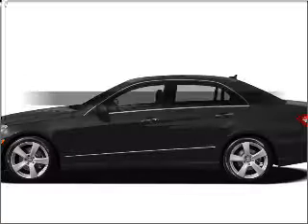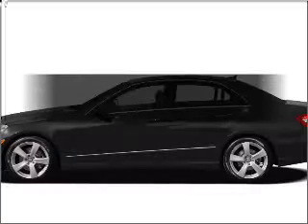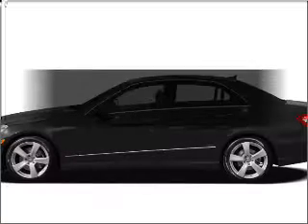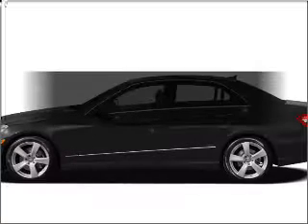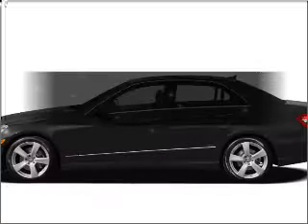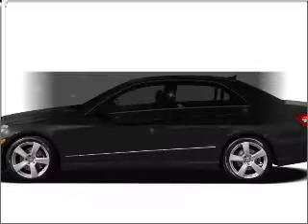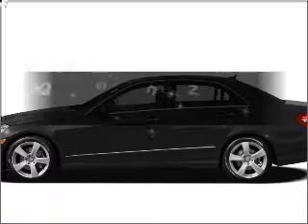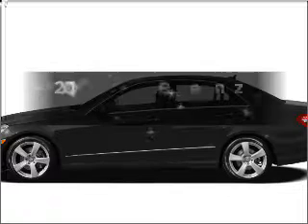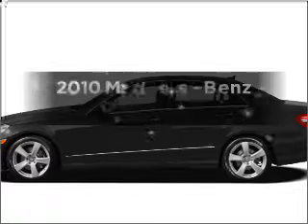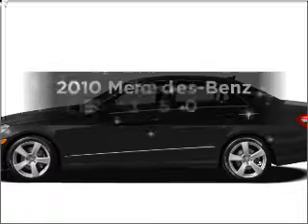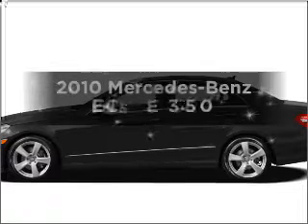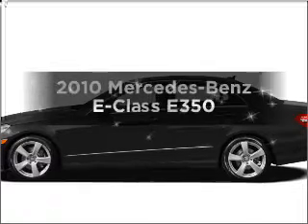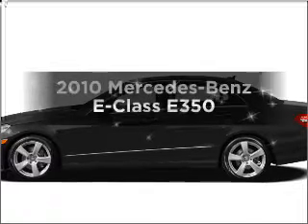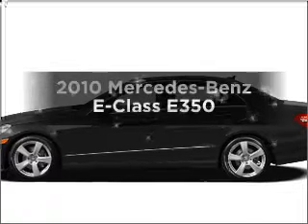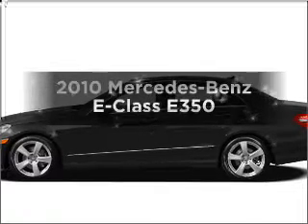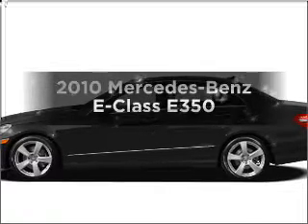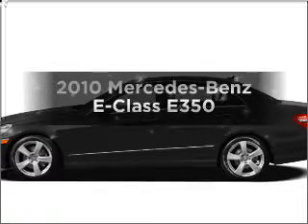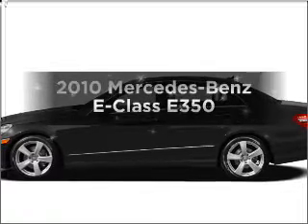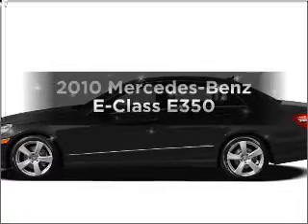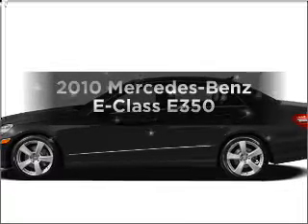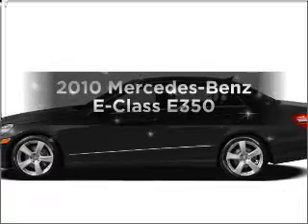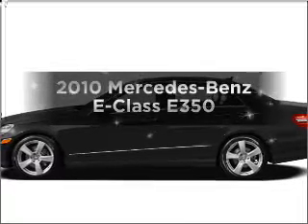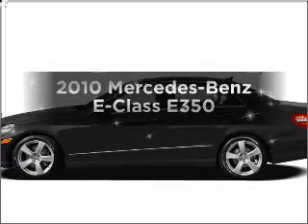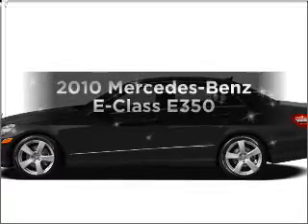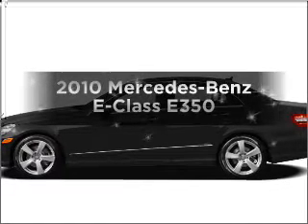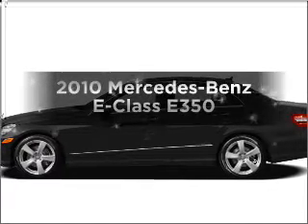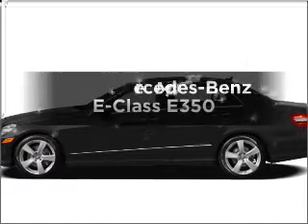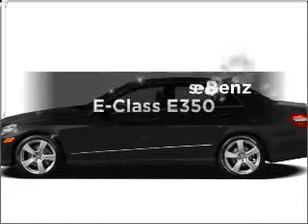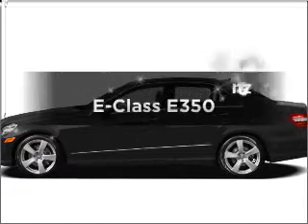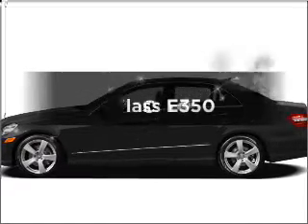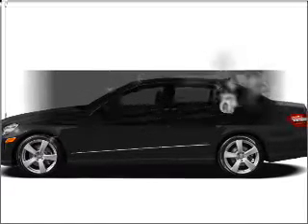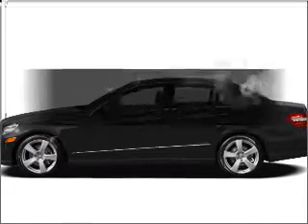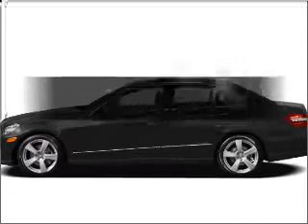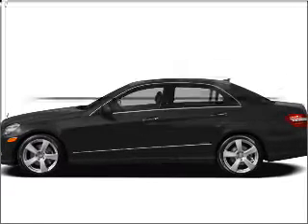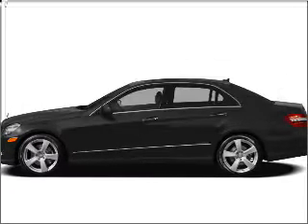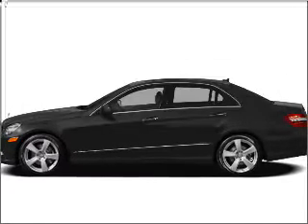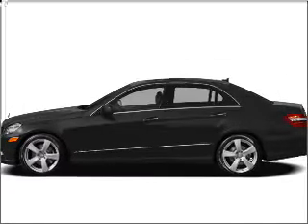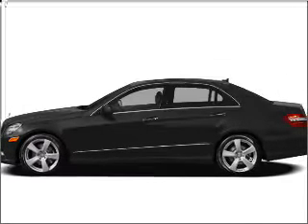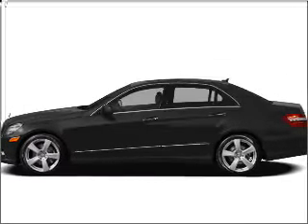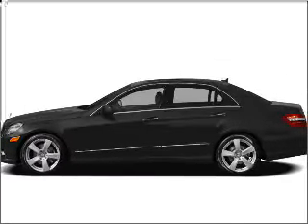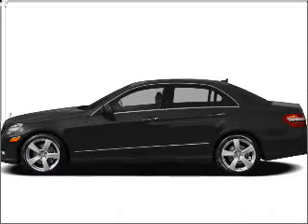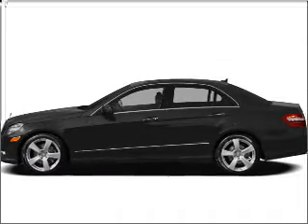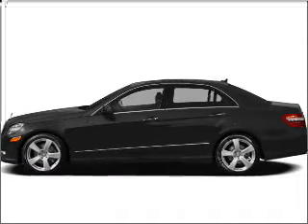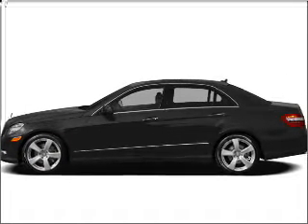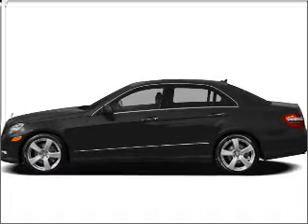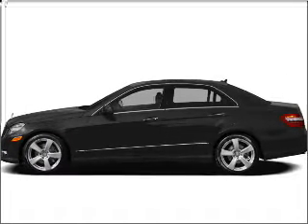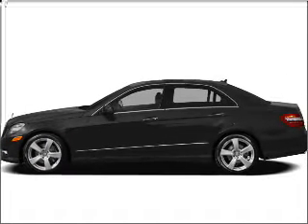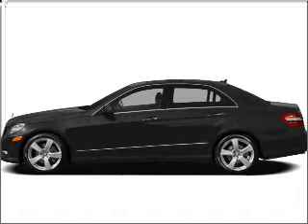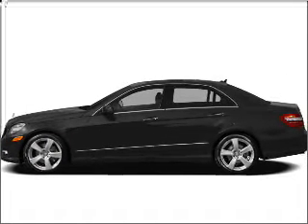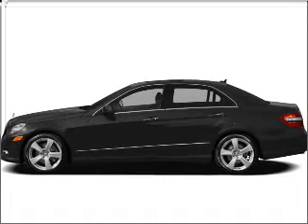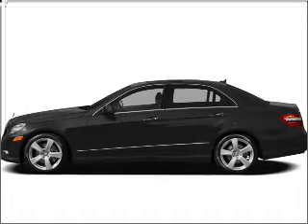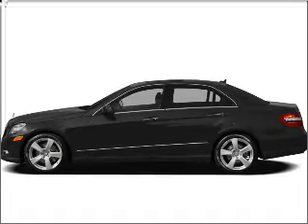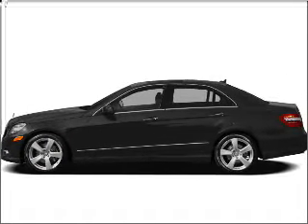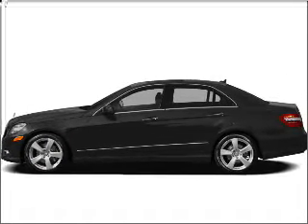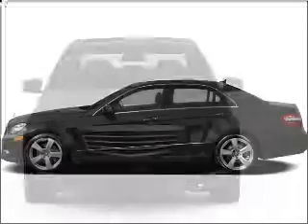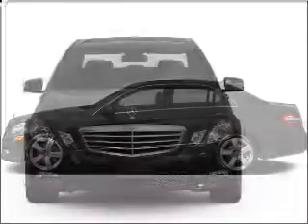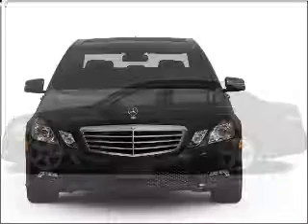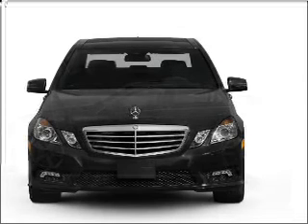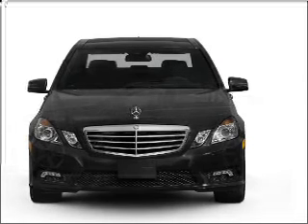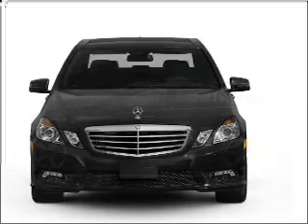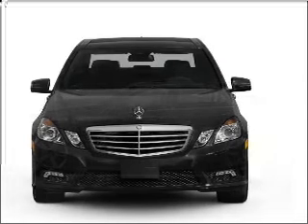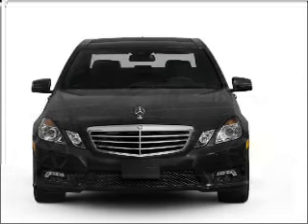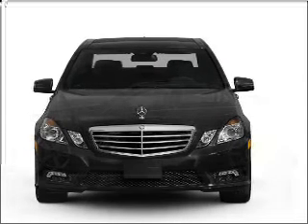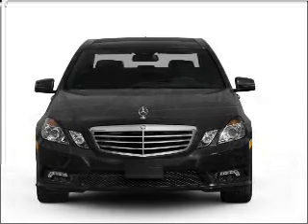Check out this 2010 Mercedes-Benz E-Class. If you're looking for a first-rate auto, this one could be yours today.